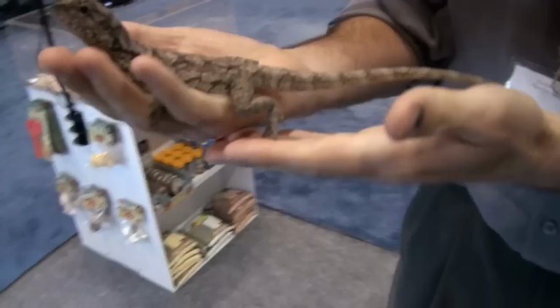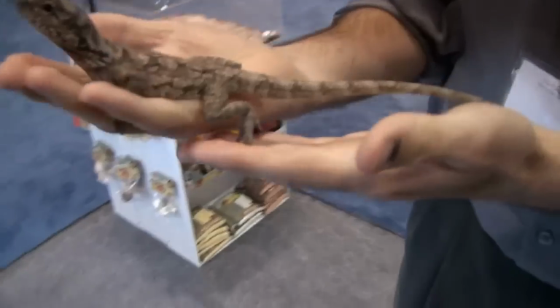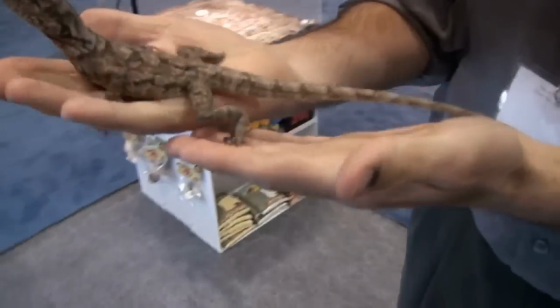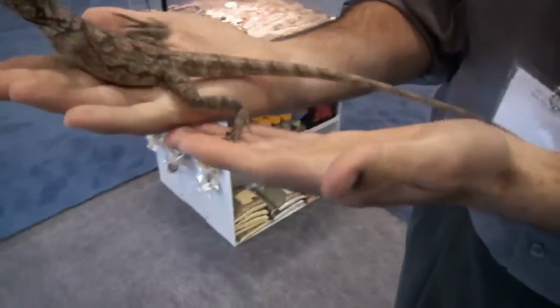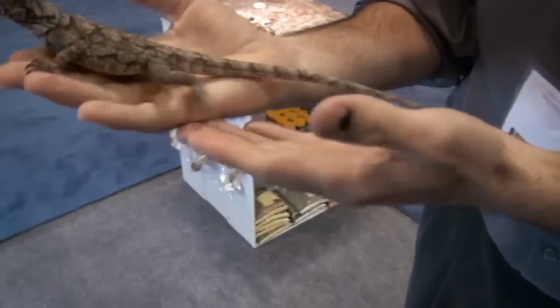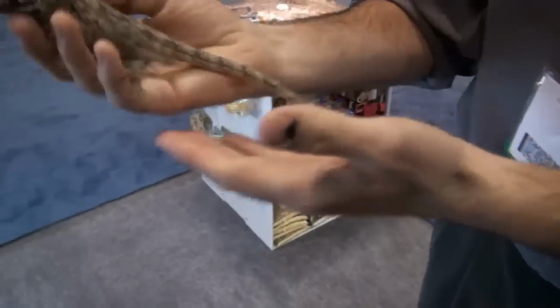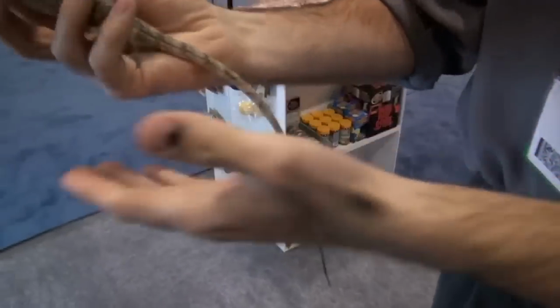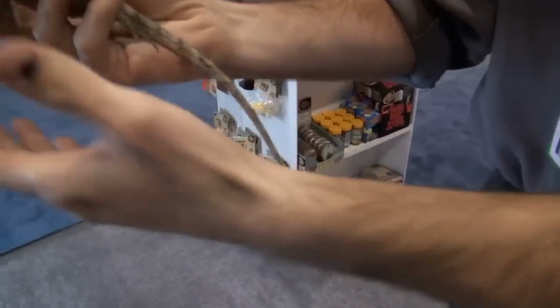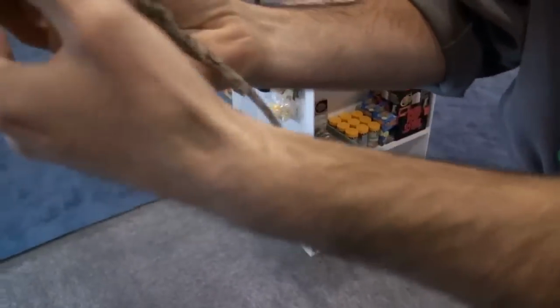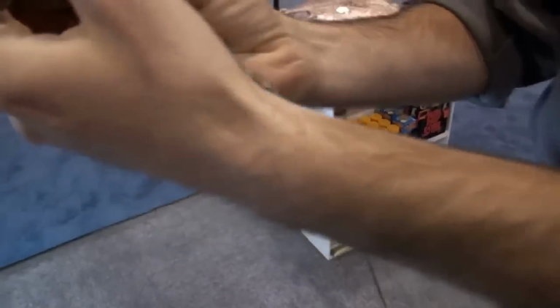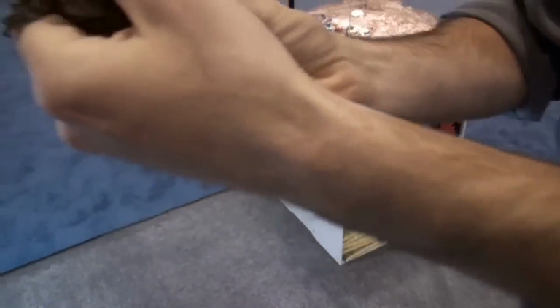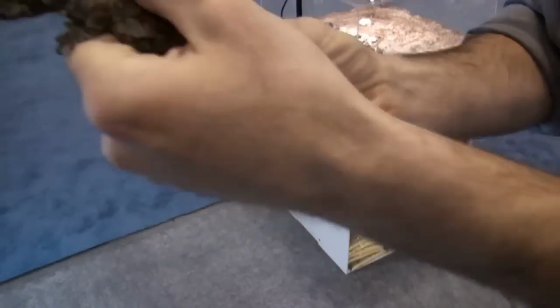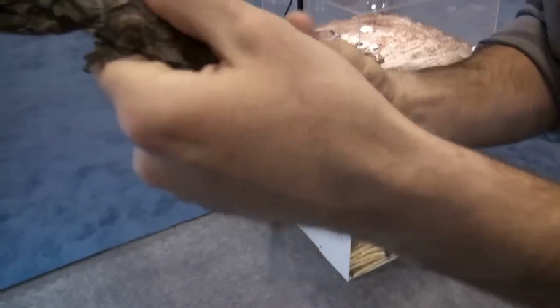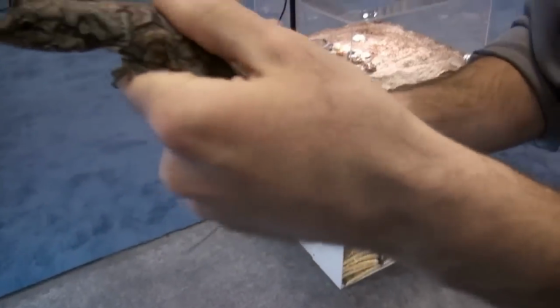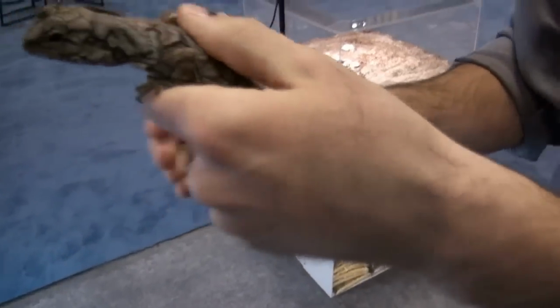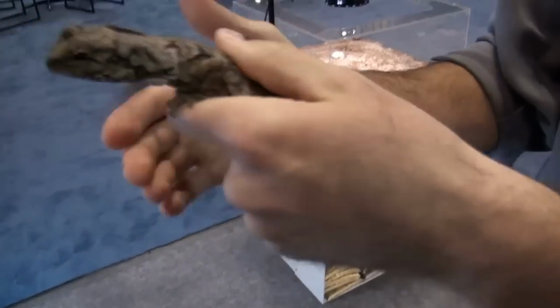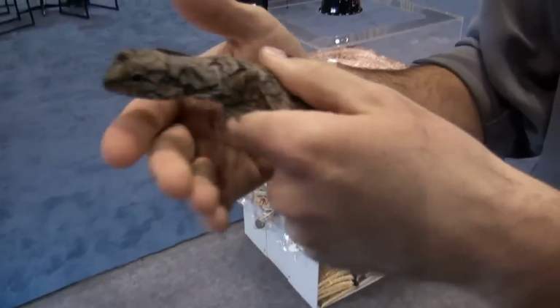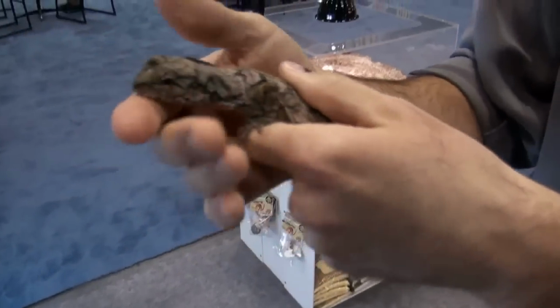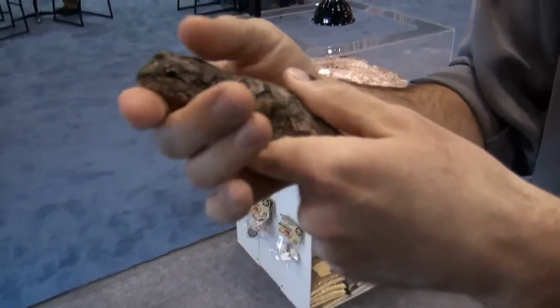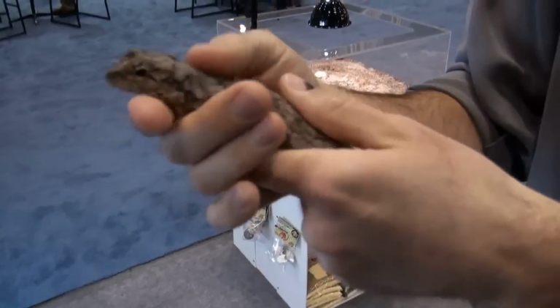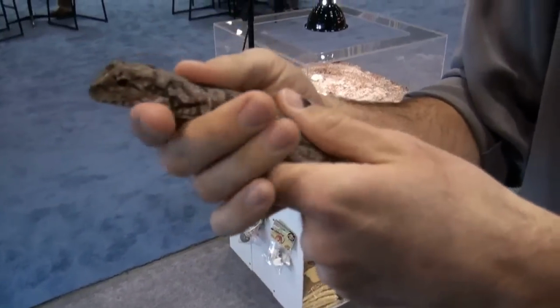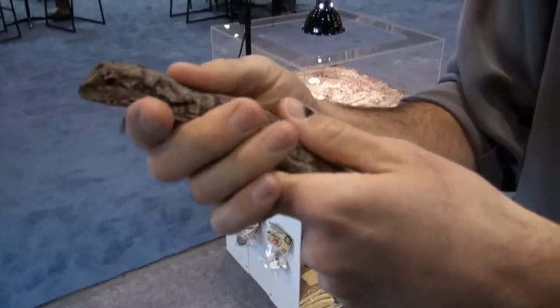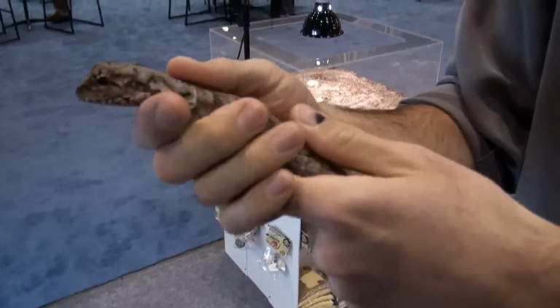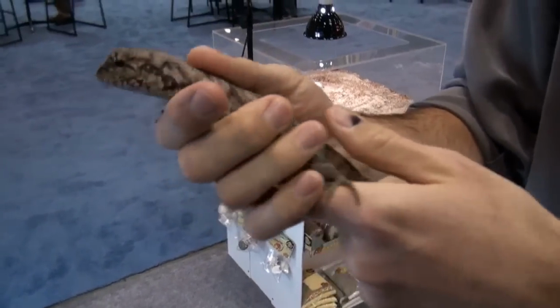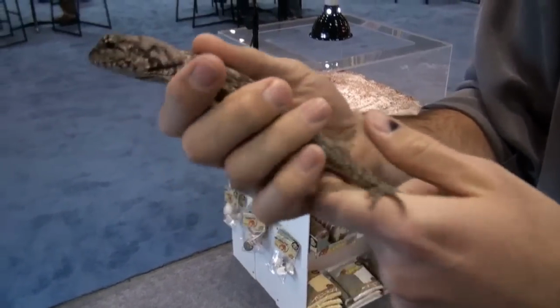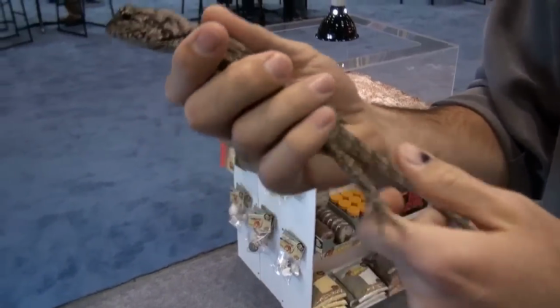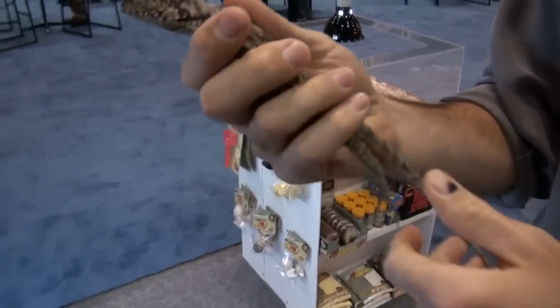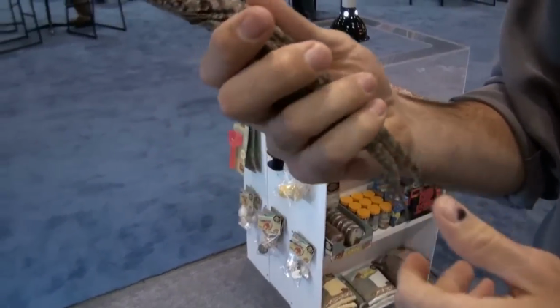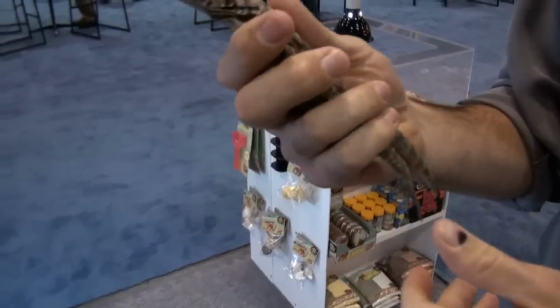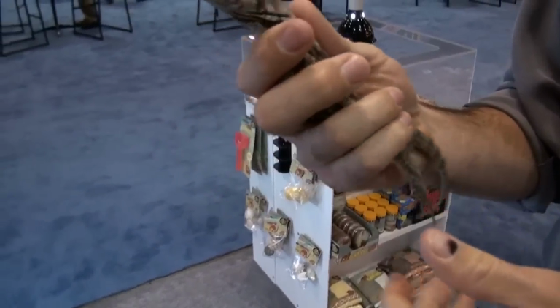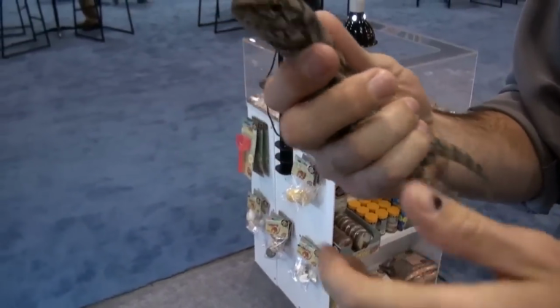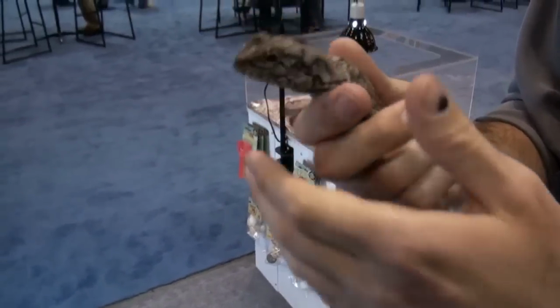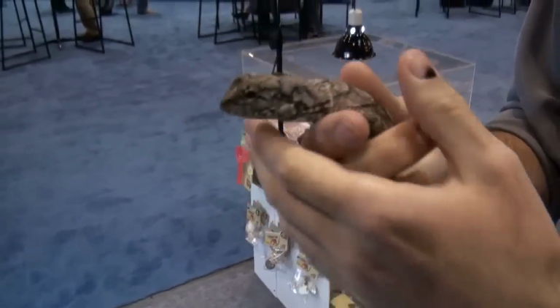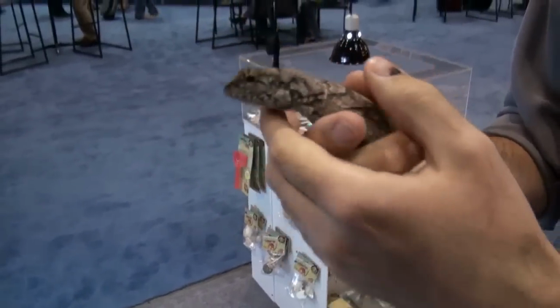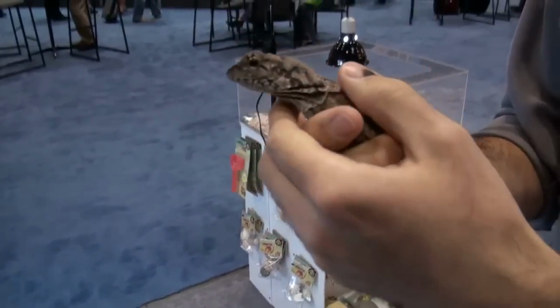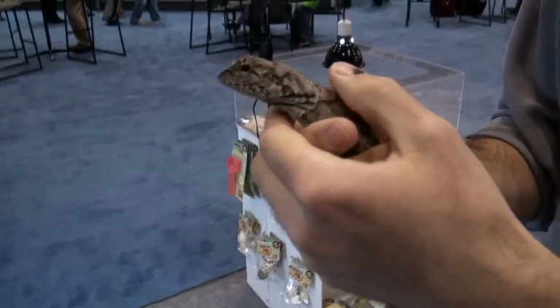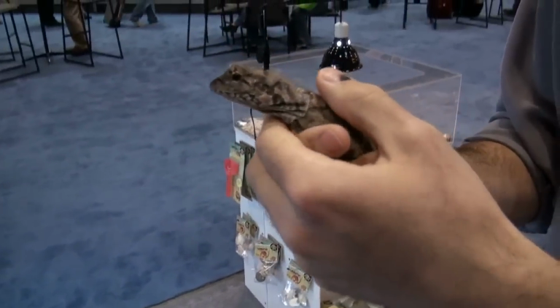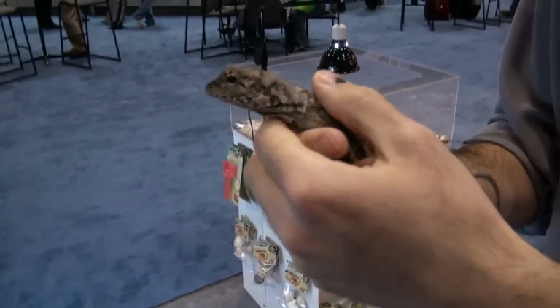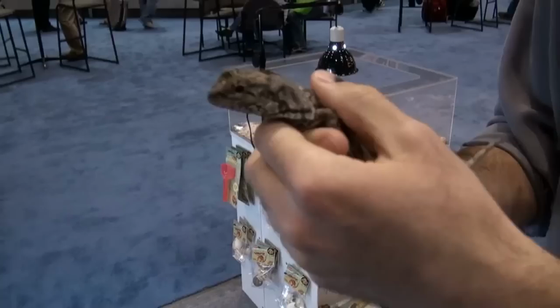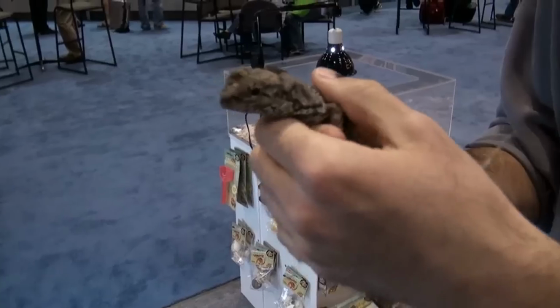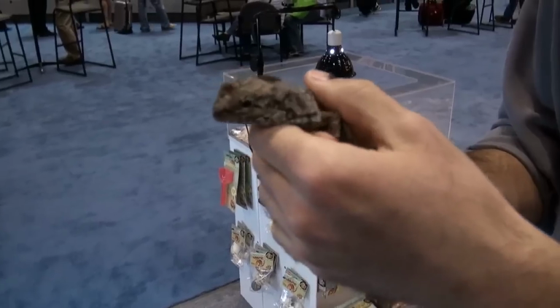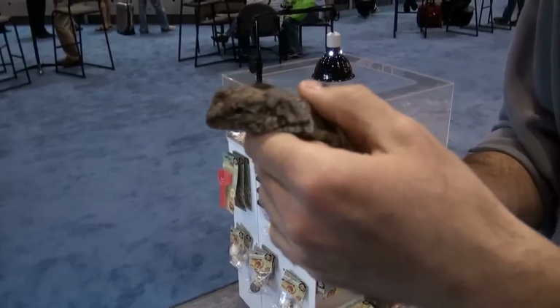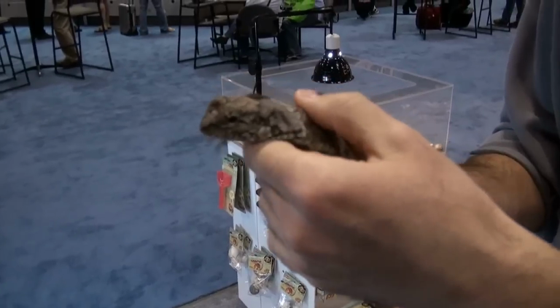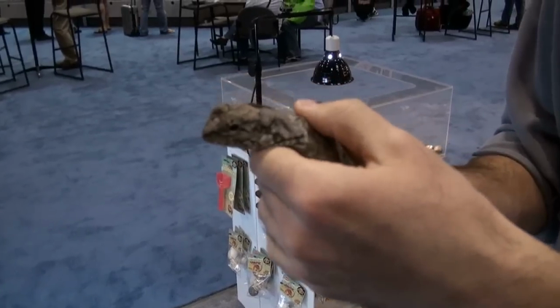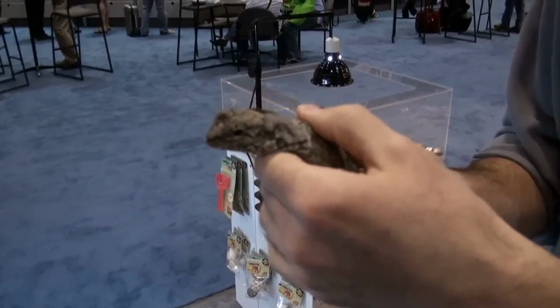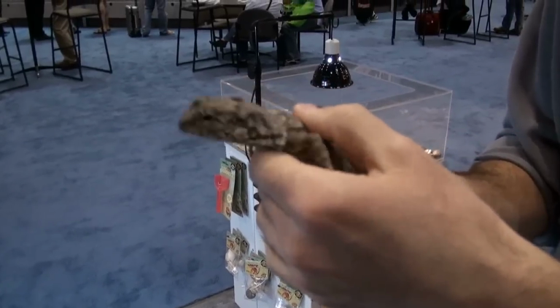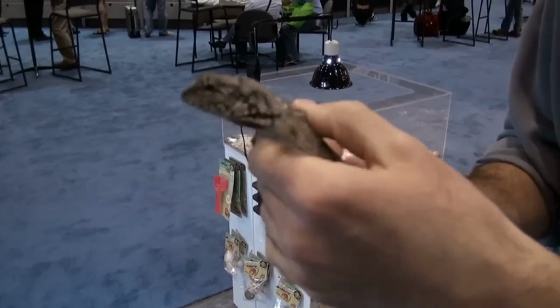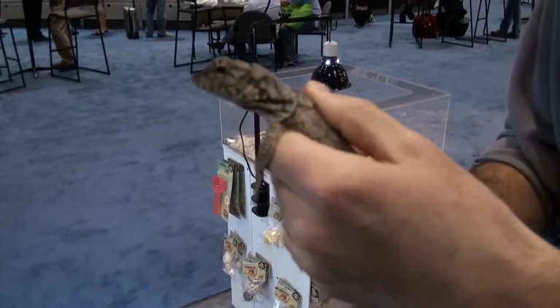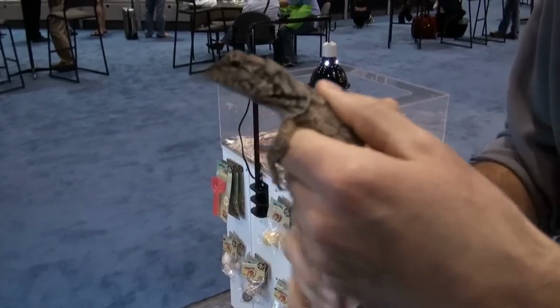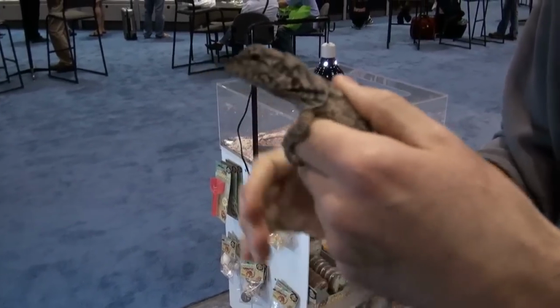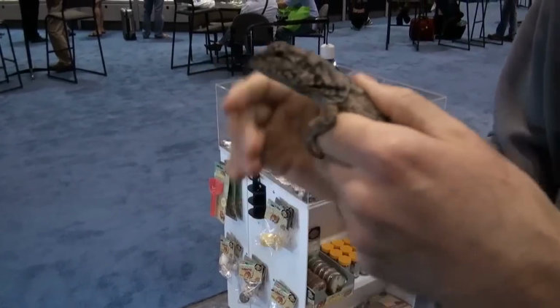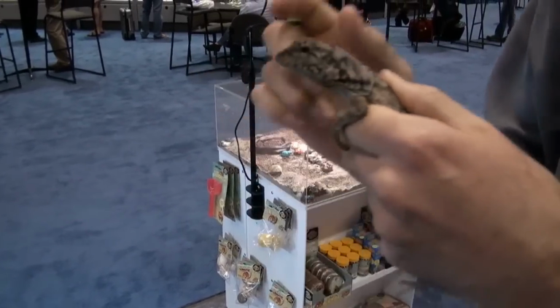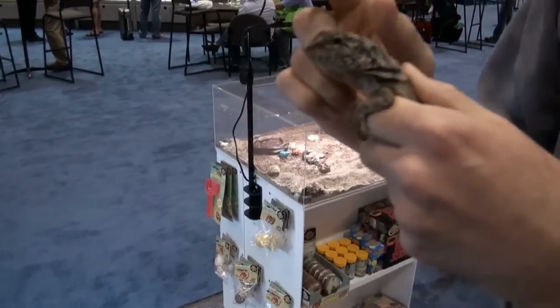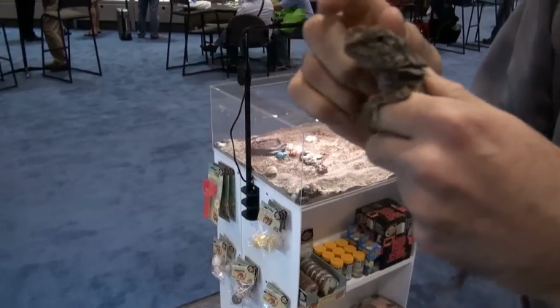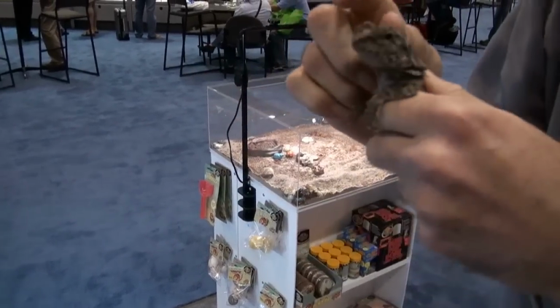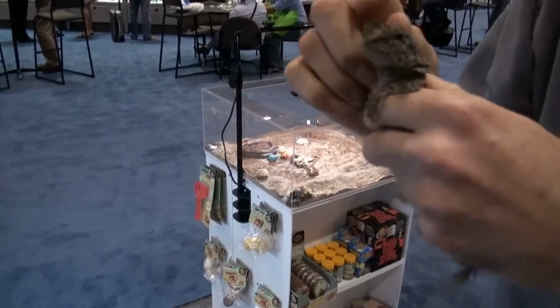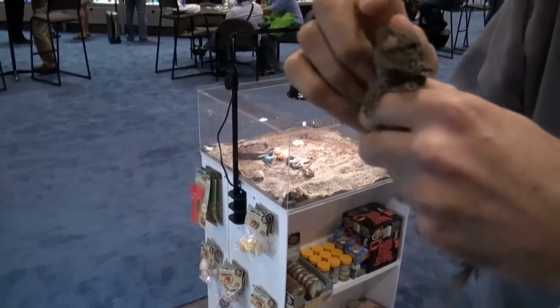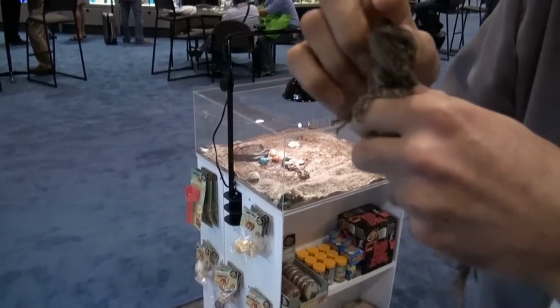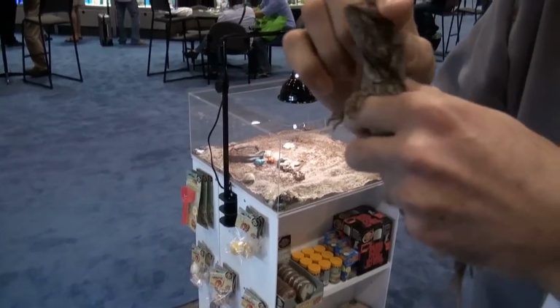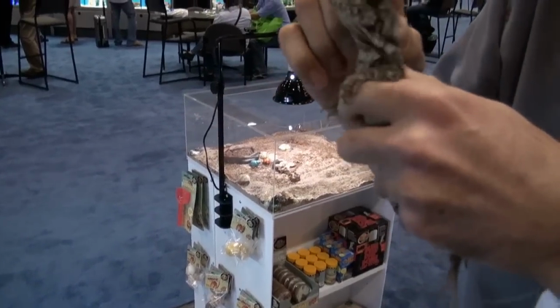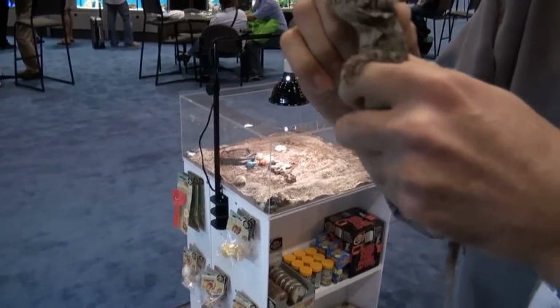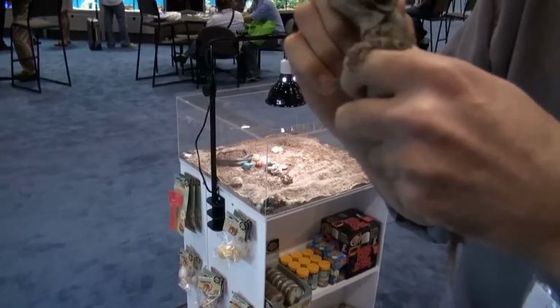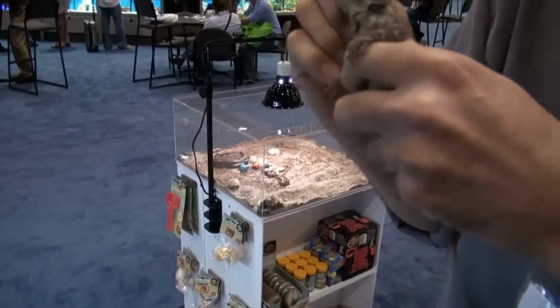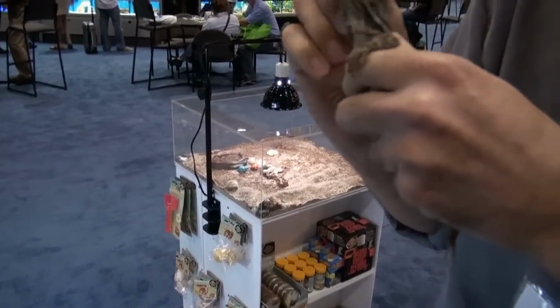Hey, I'm Stephen the Vegan Pet Man from Big Apple Pet Supply. This is a pretty cool animal that you're looking at. This is a Frilled Dragon.